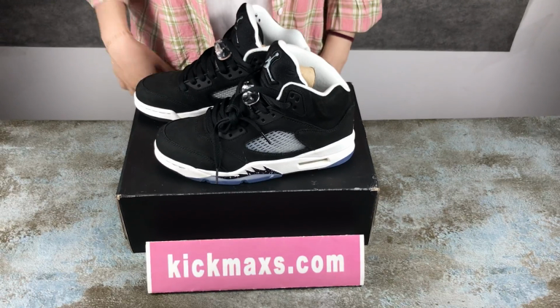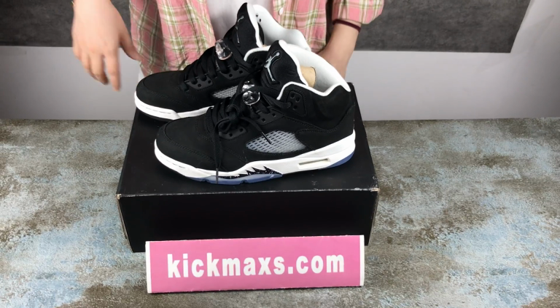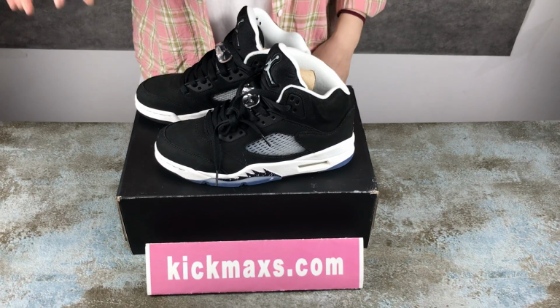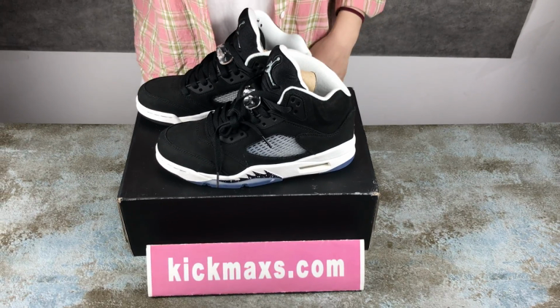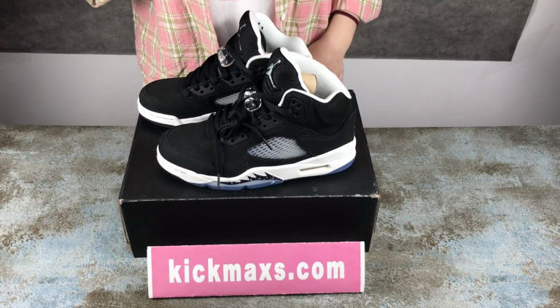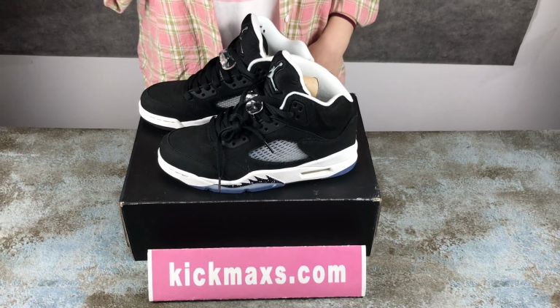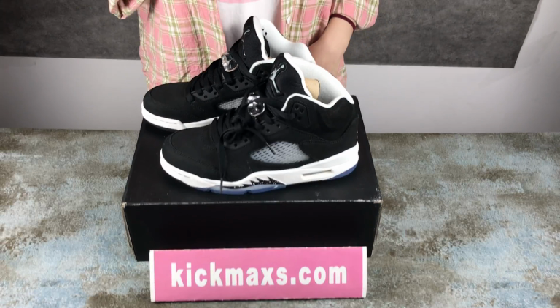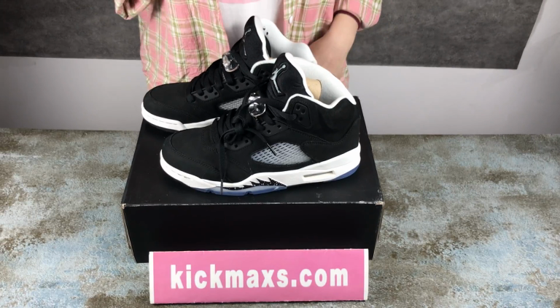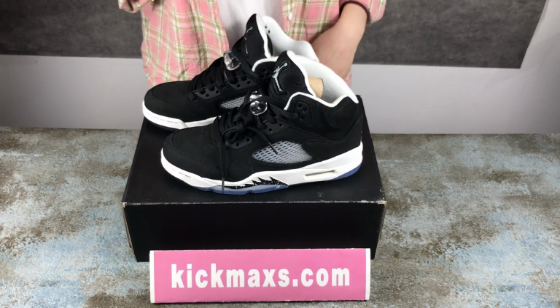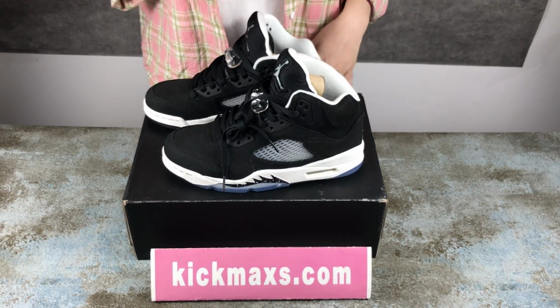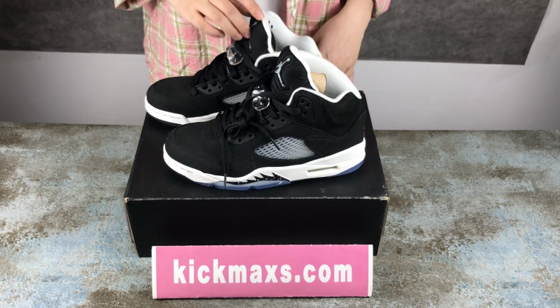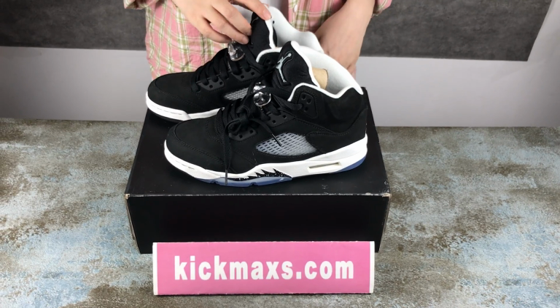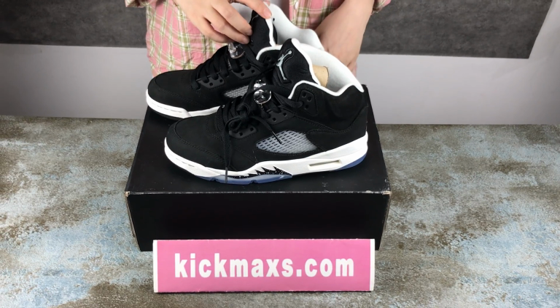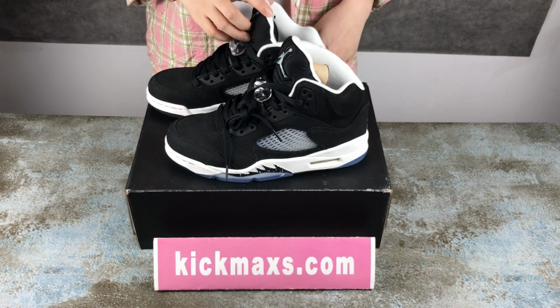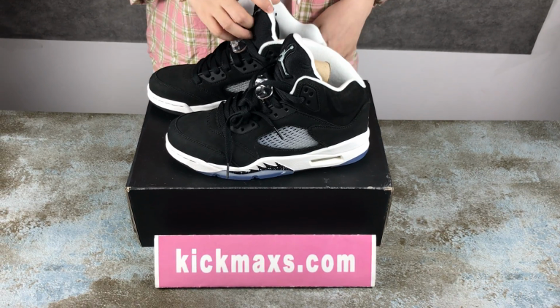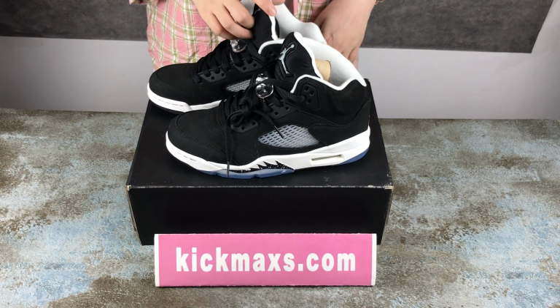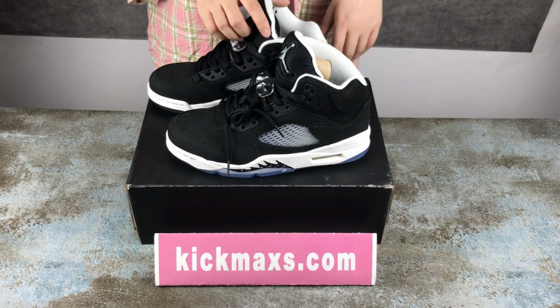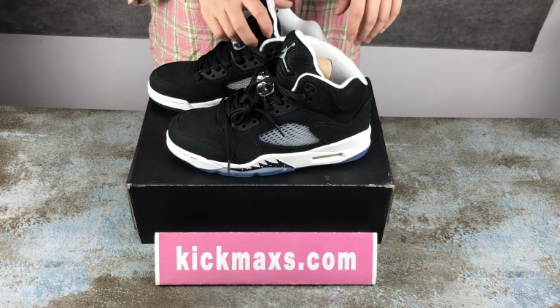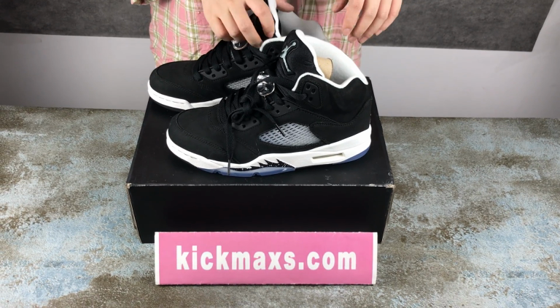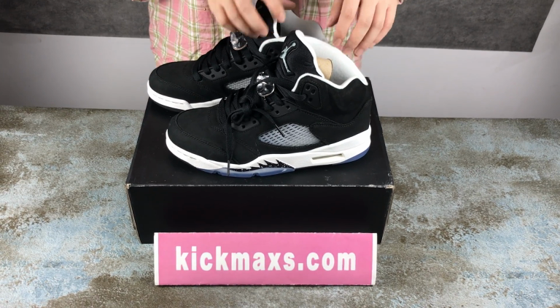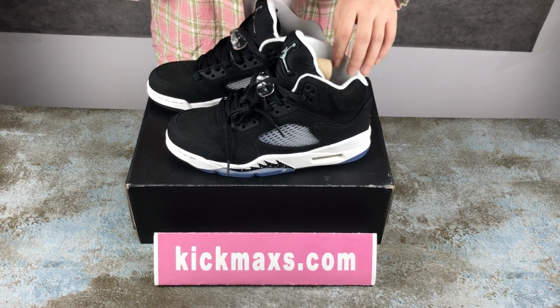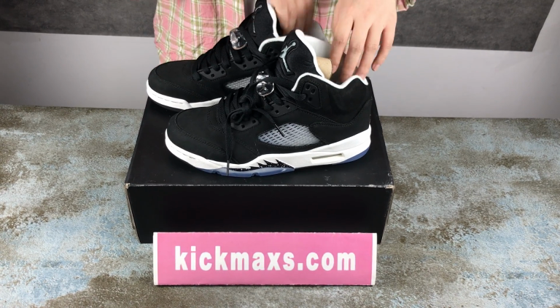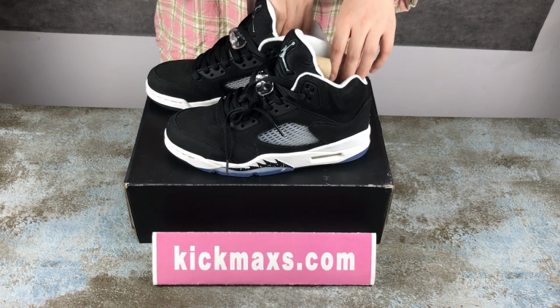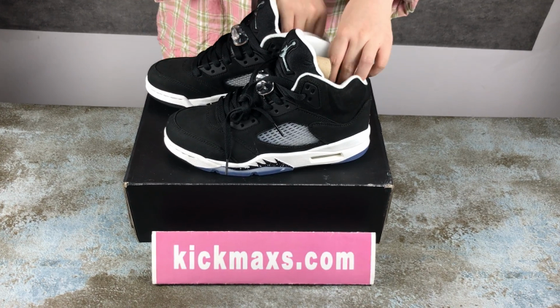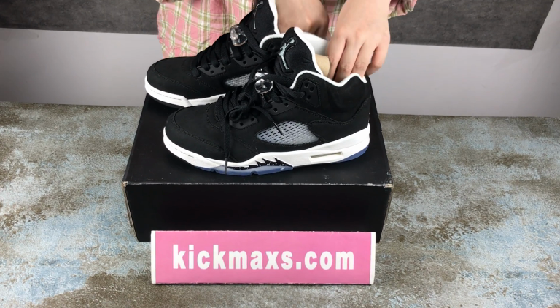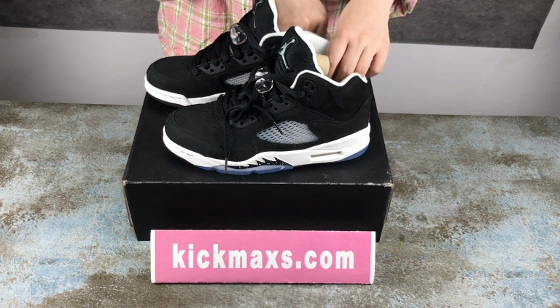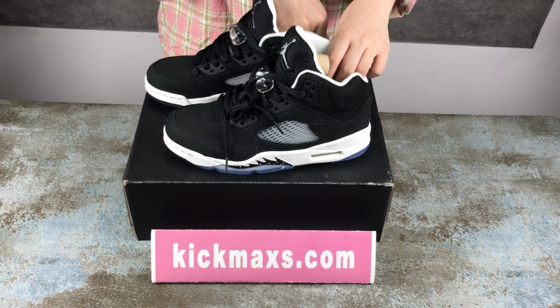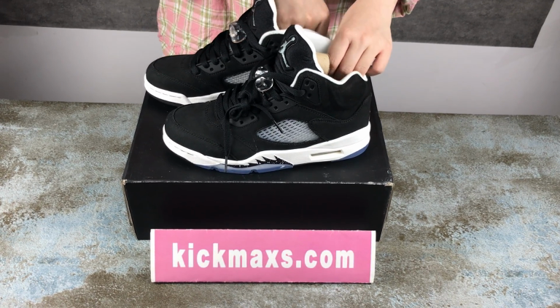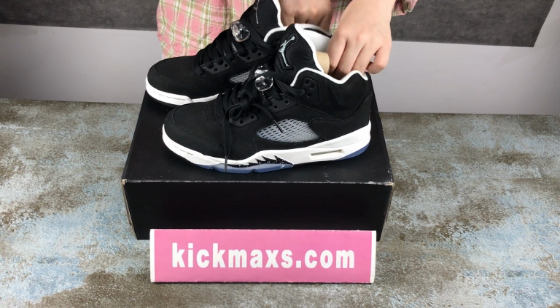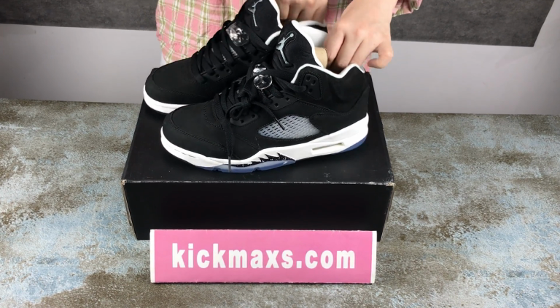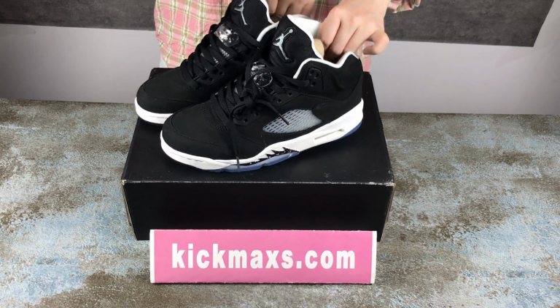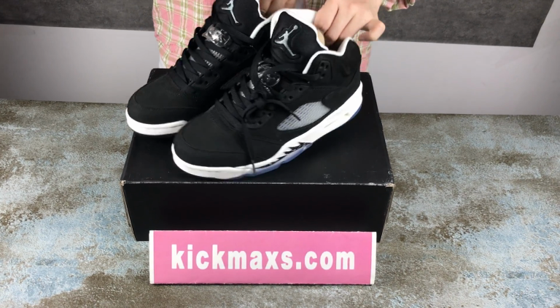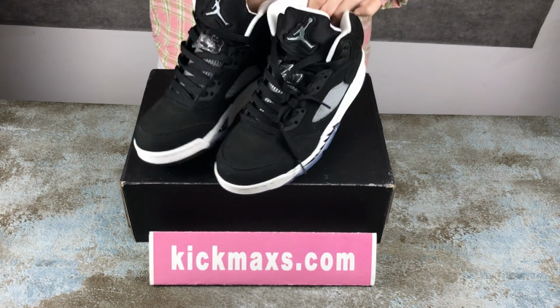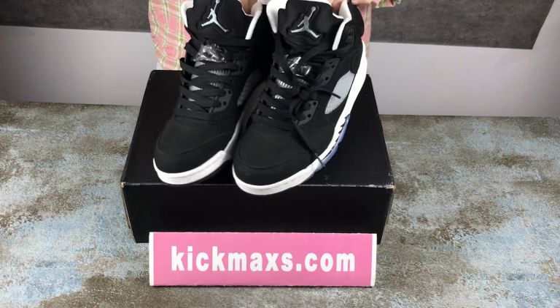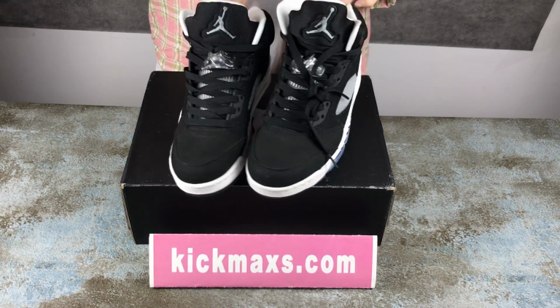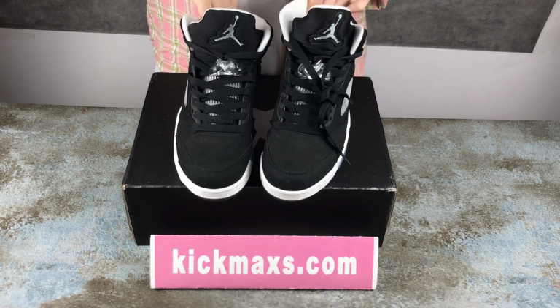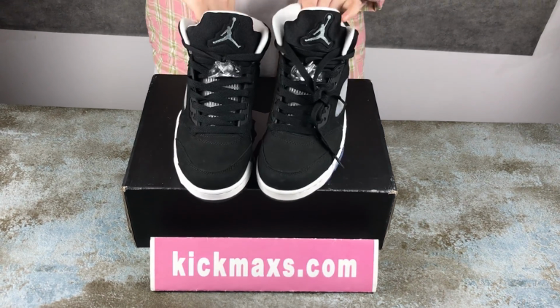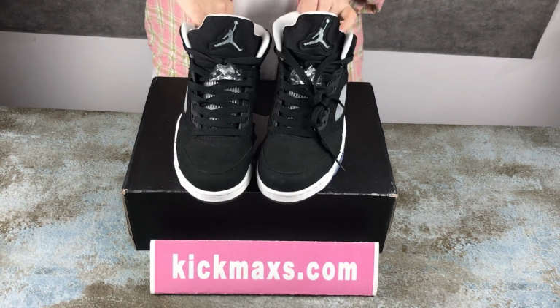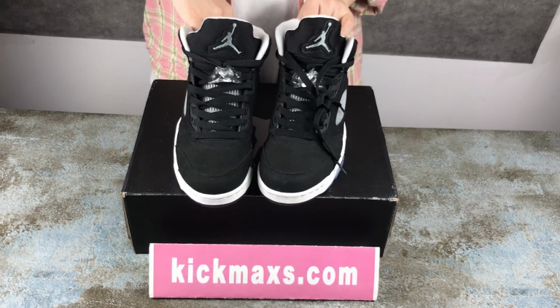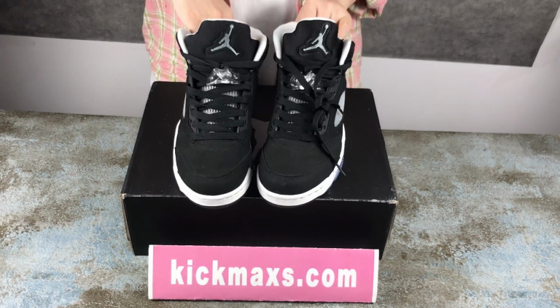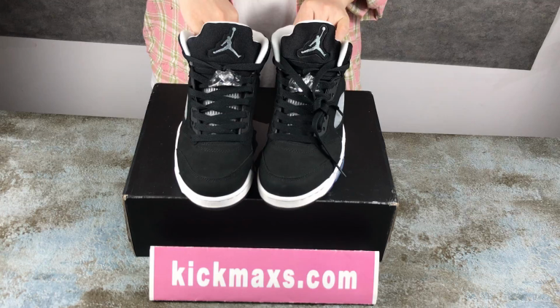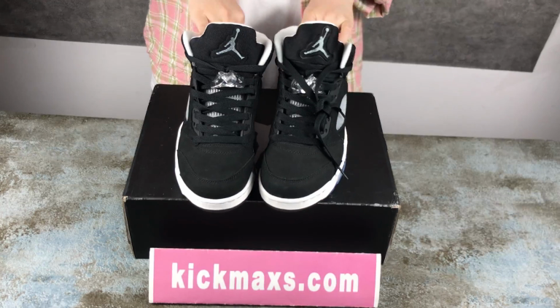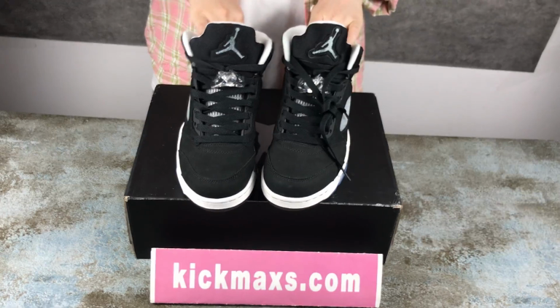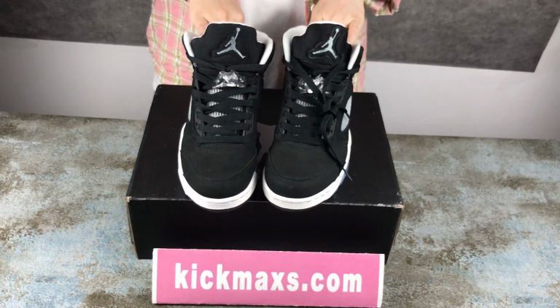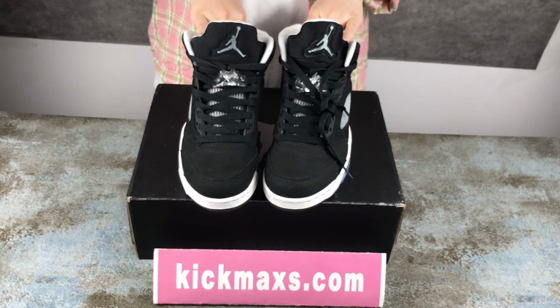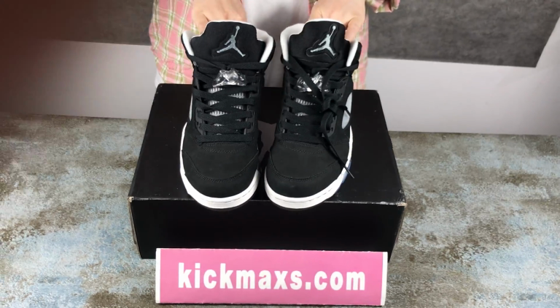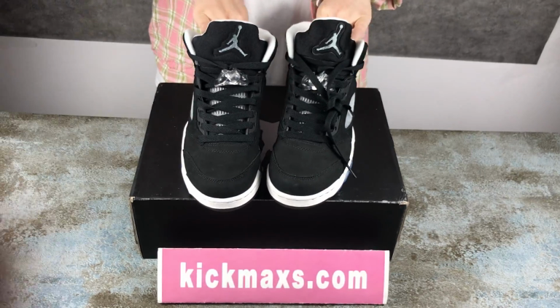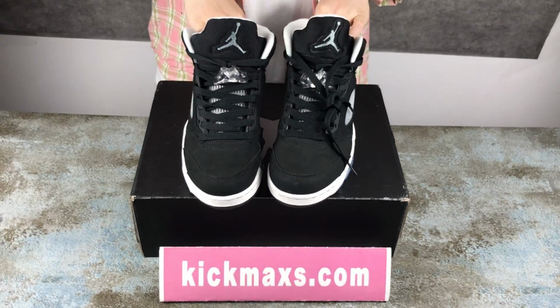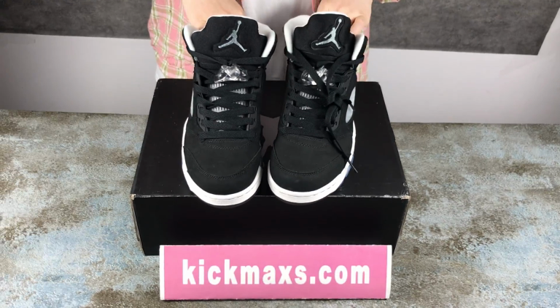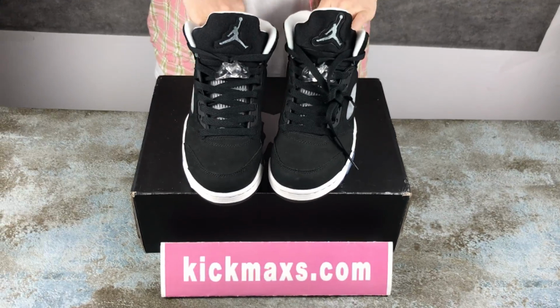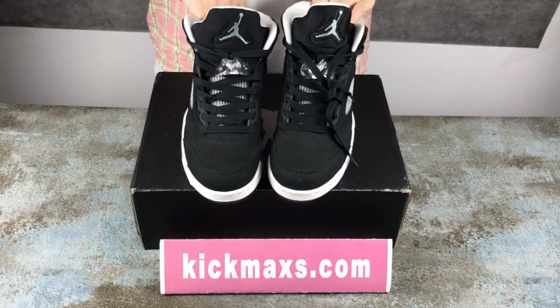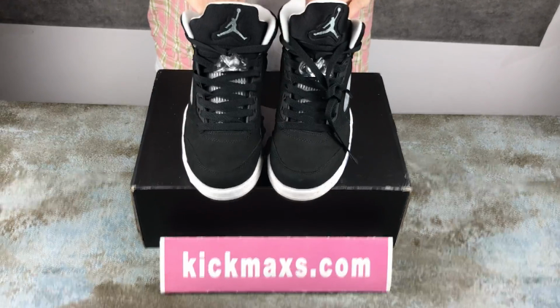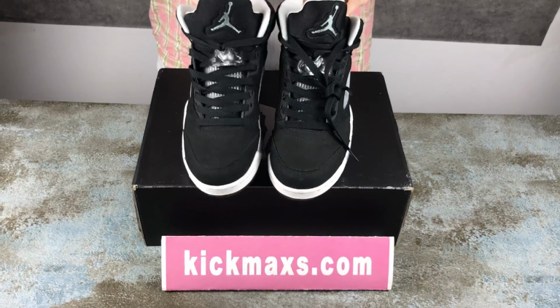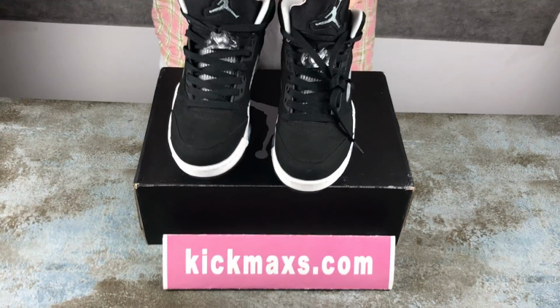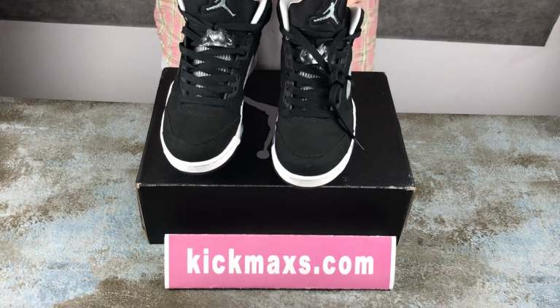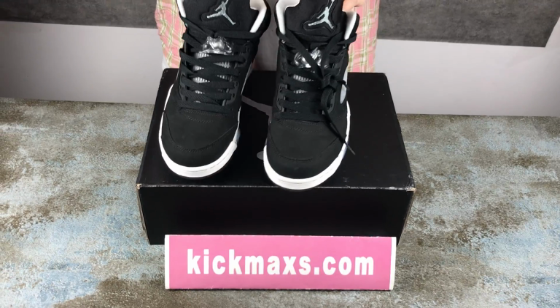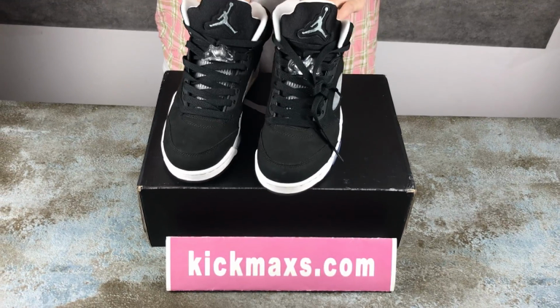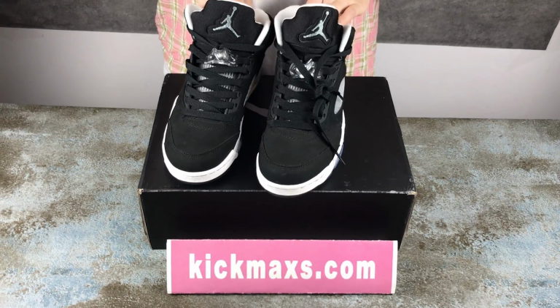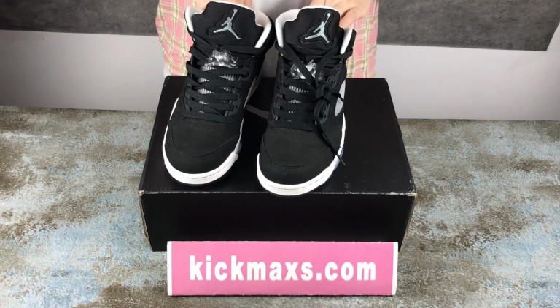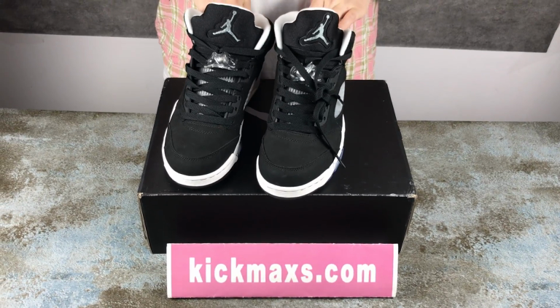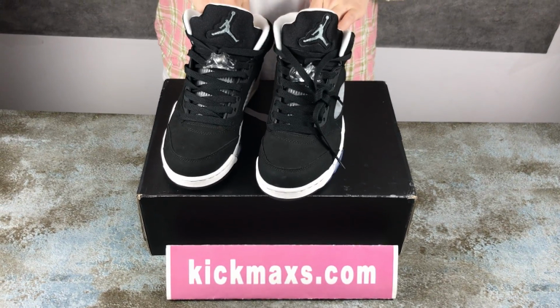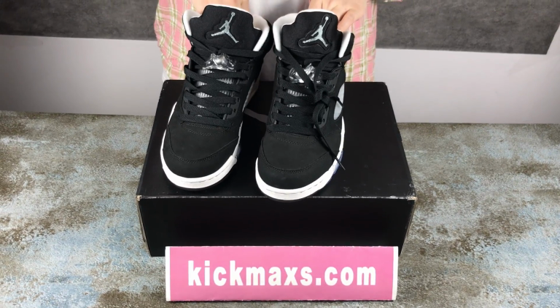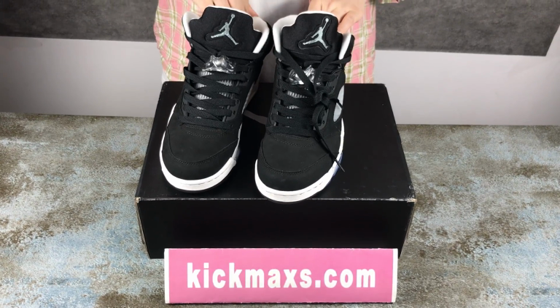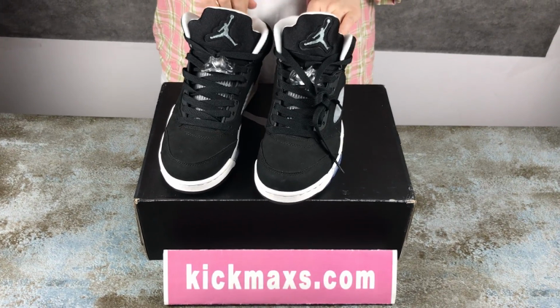Hi my friends, welcome to my video. Today I'm going to show you this sneaker Jordan 5 Oreo.